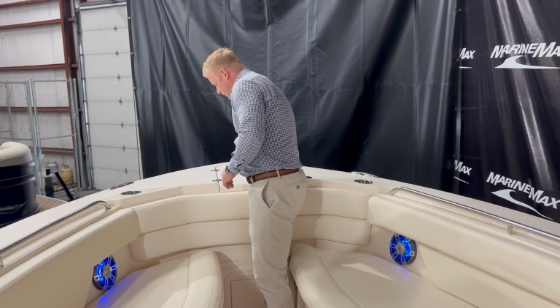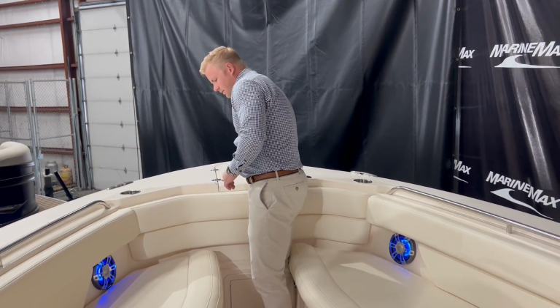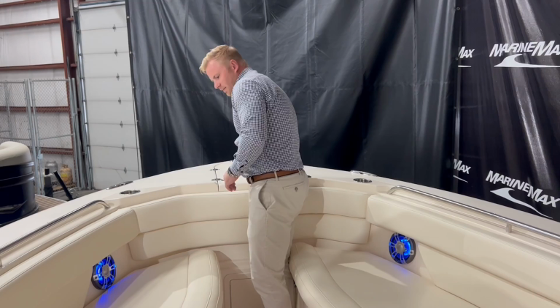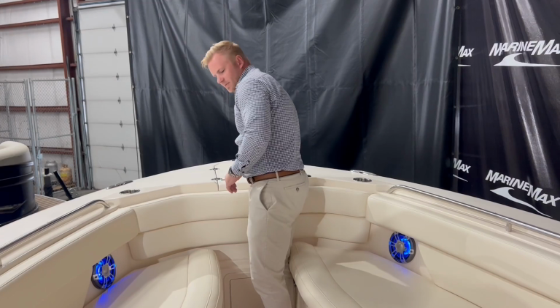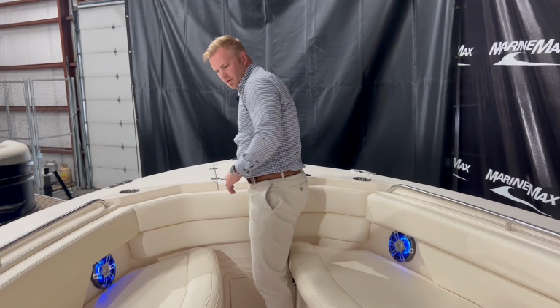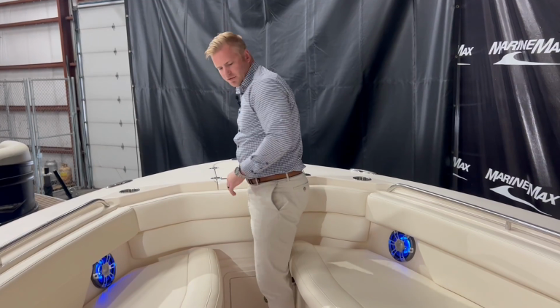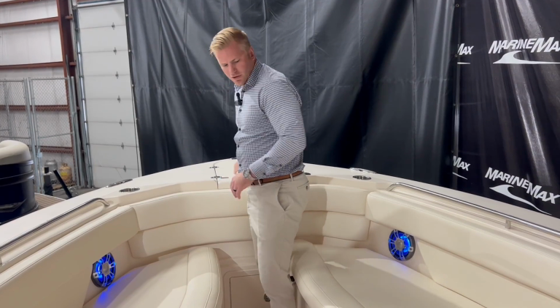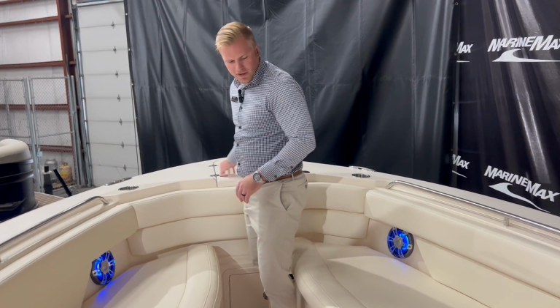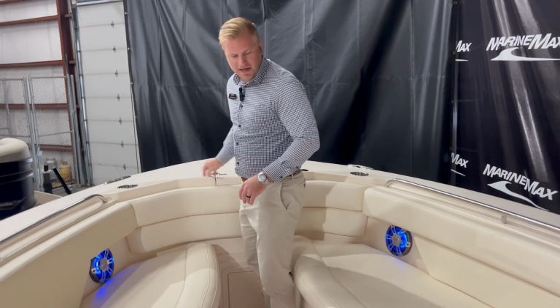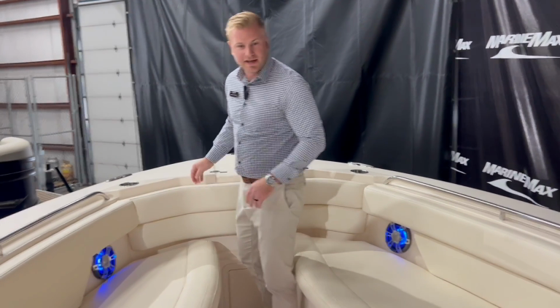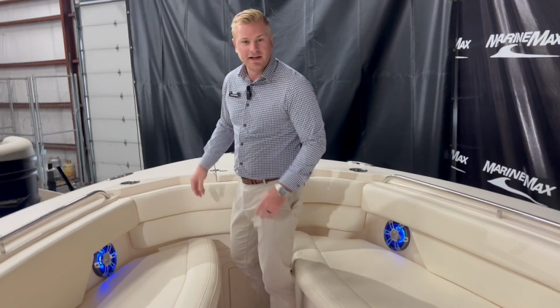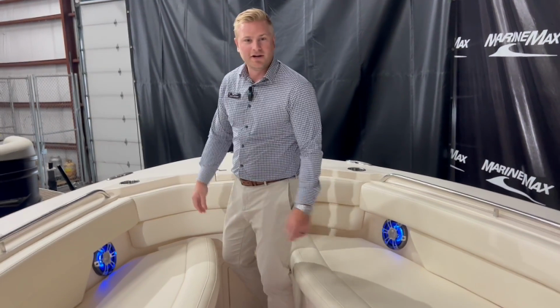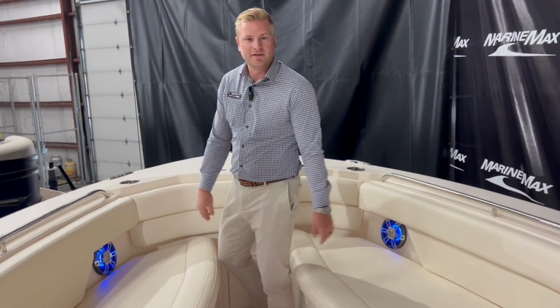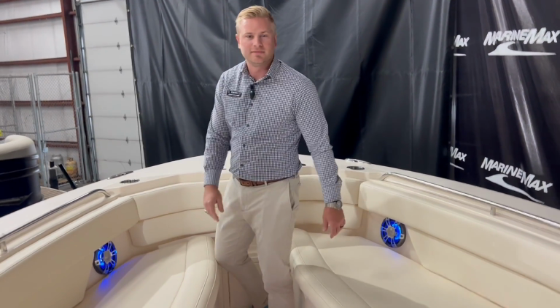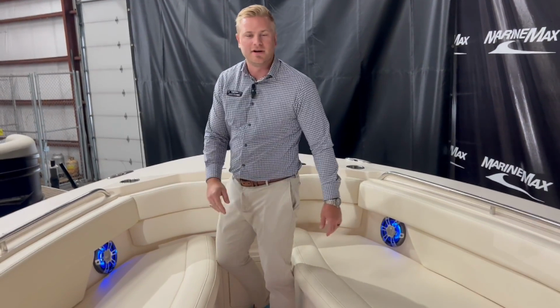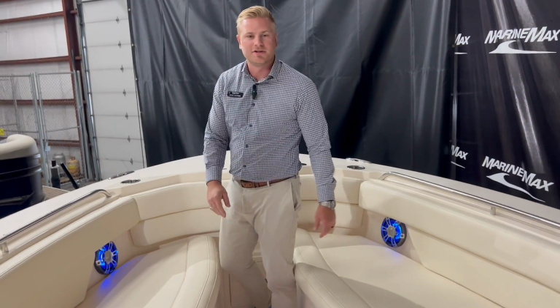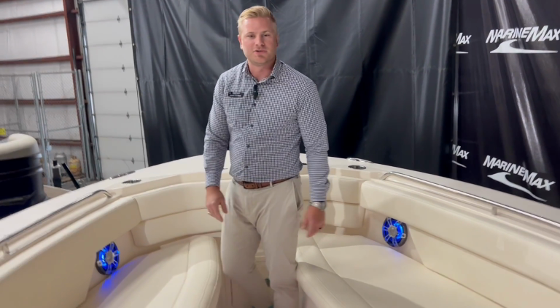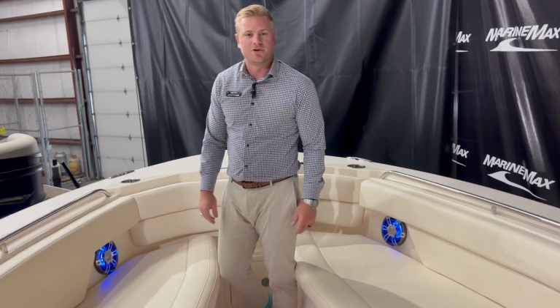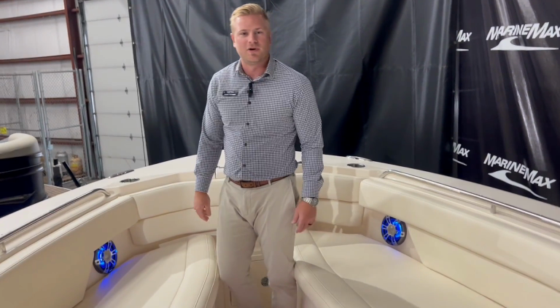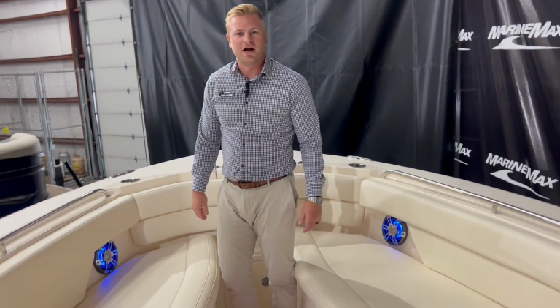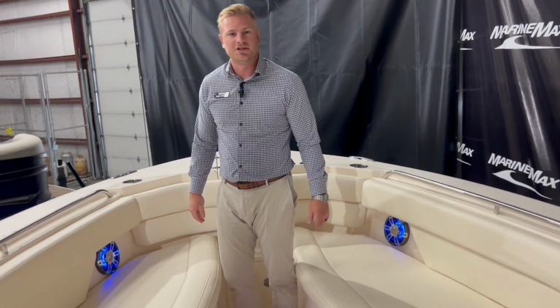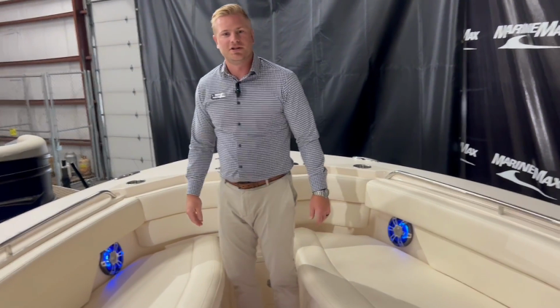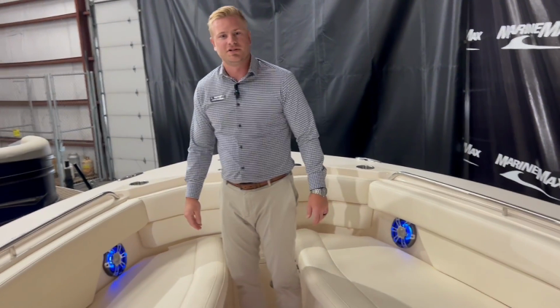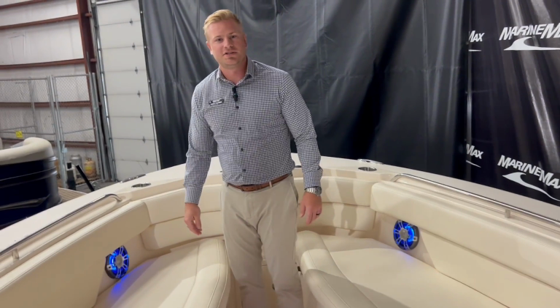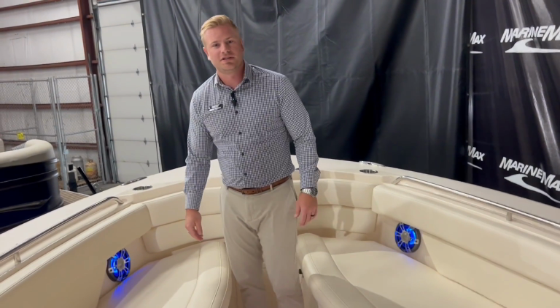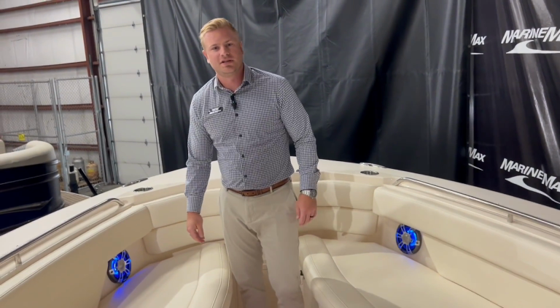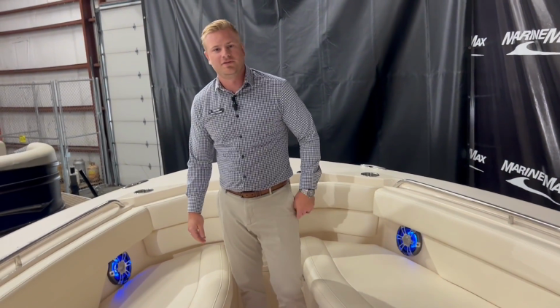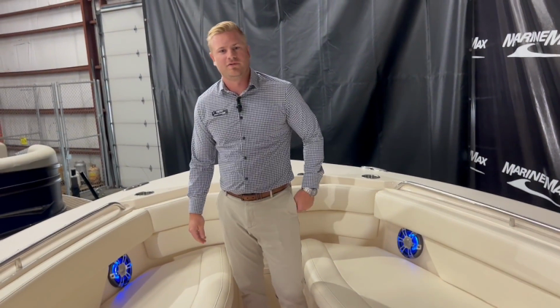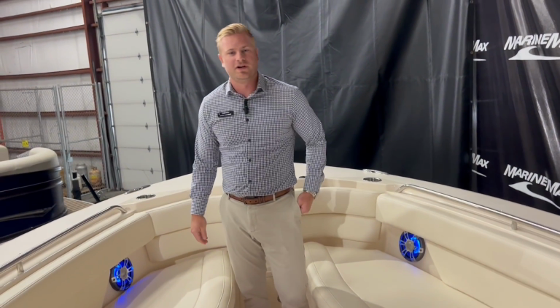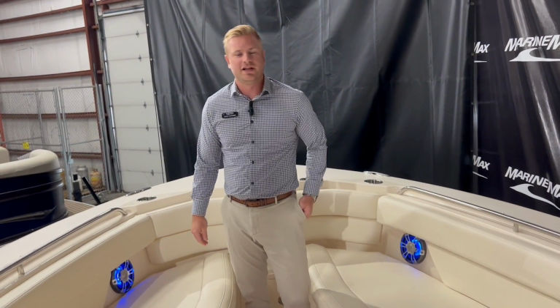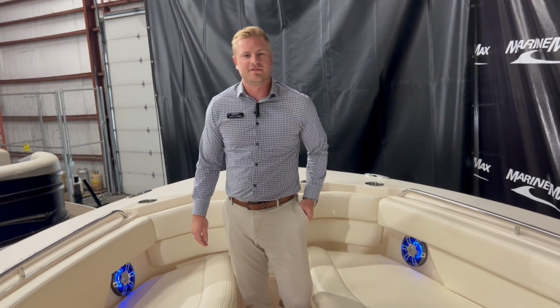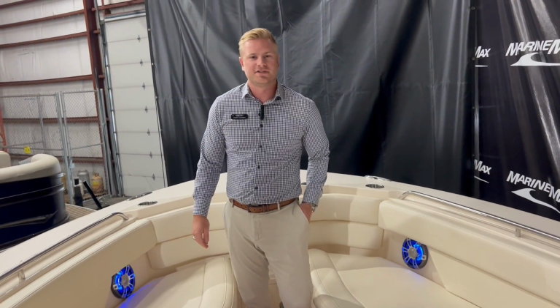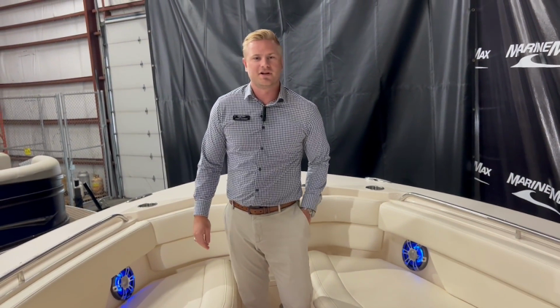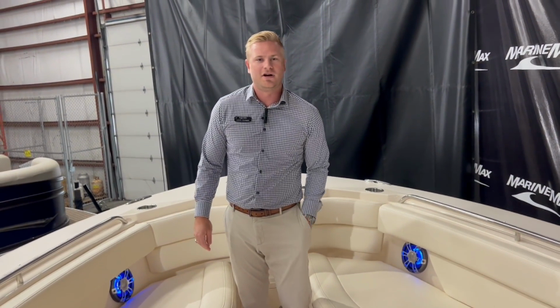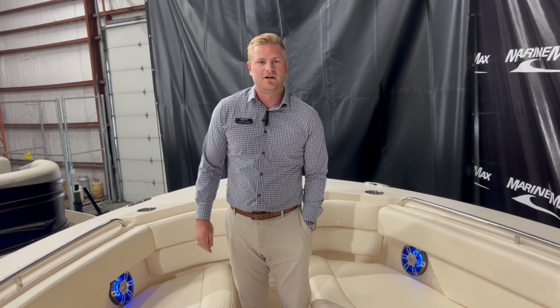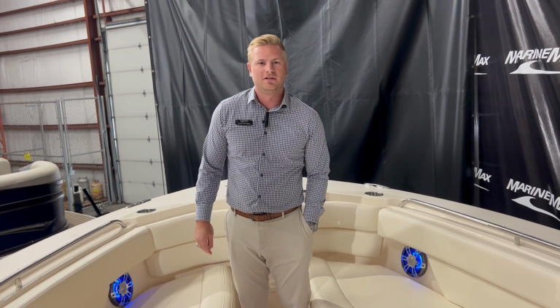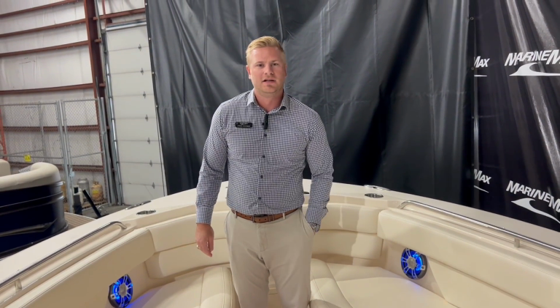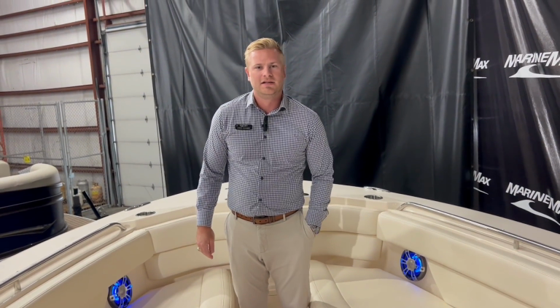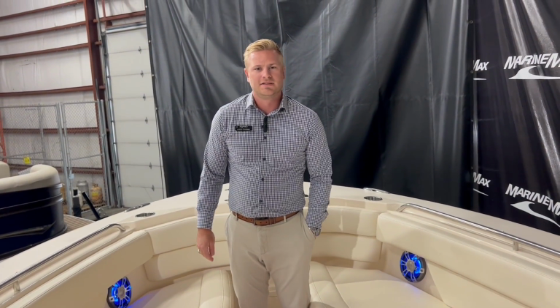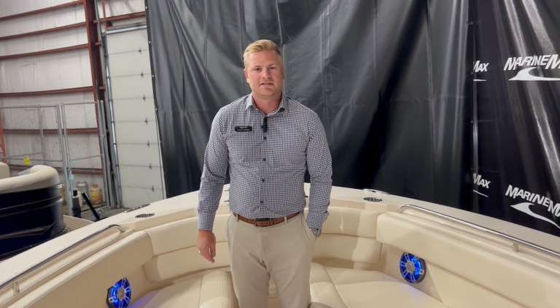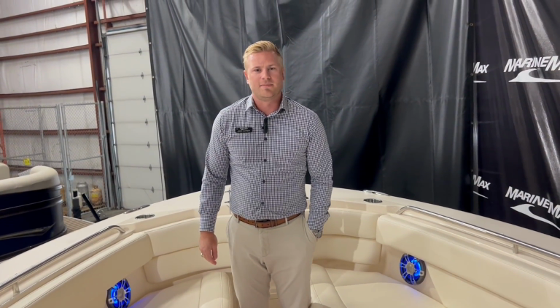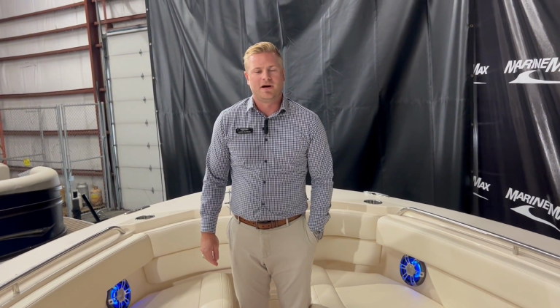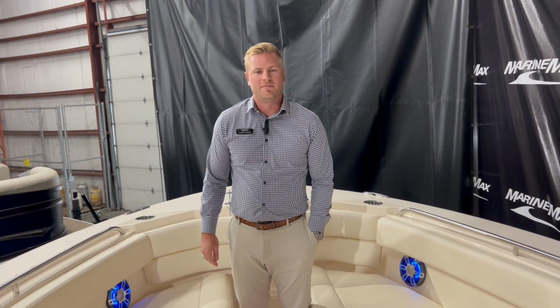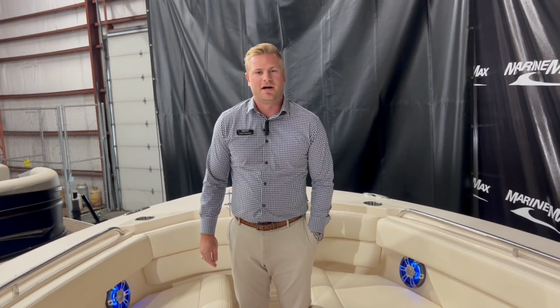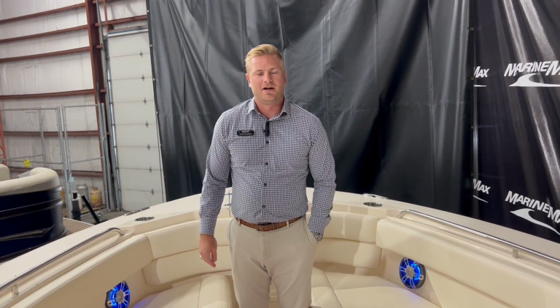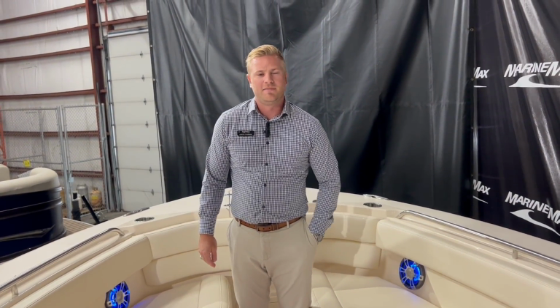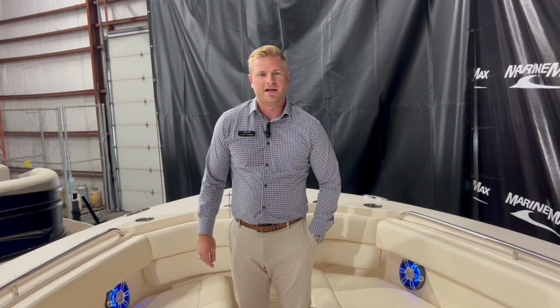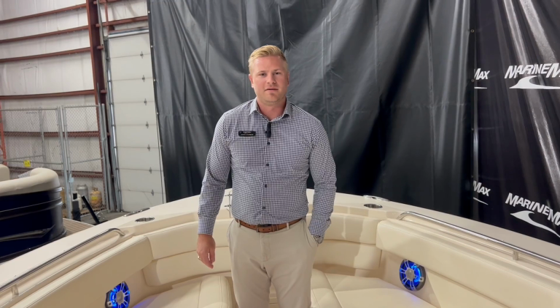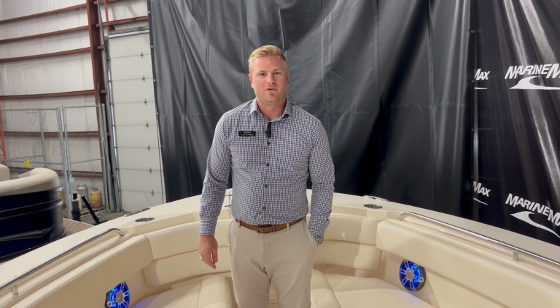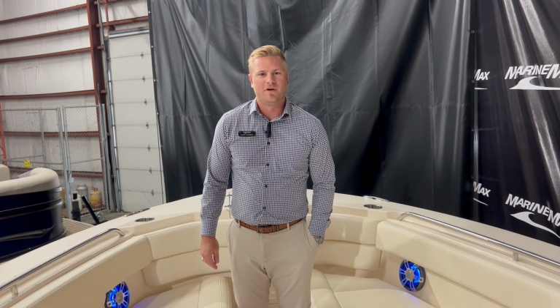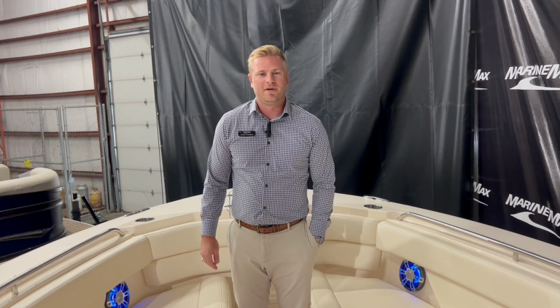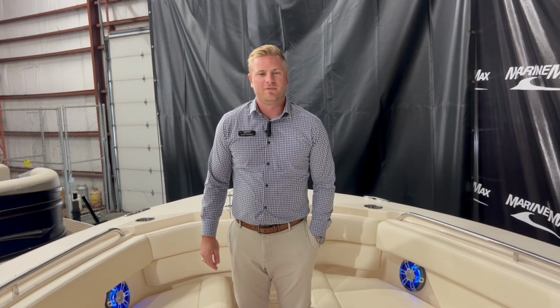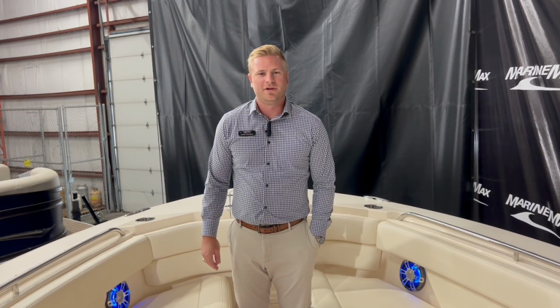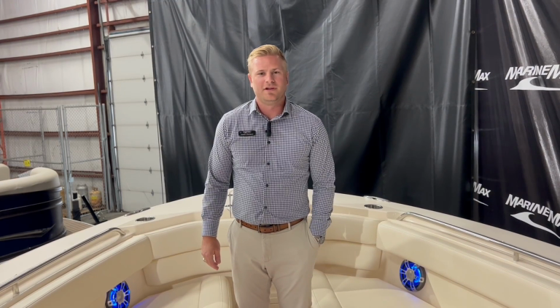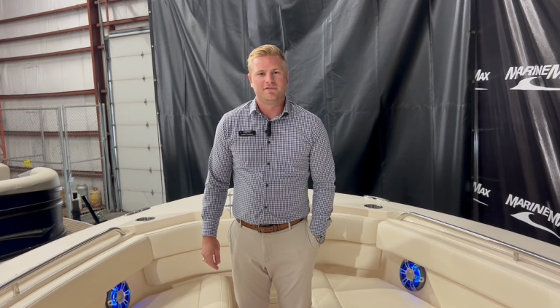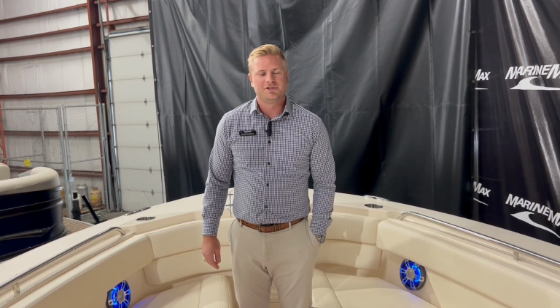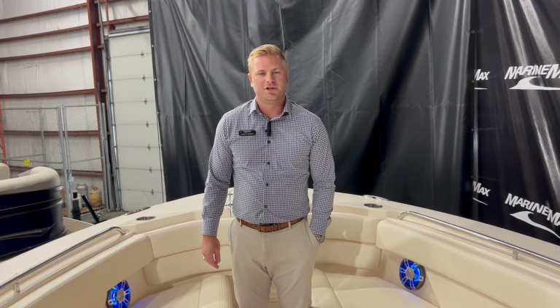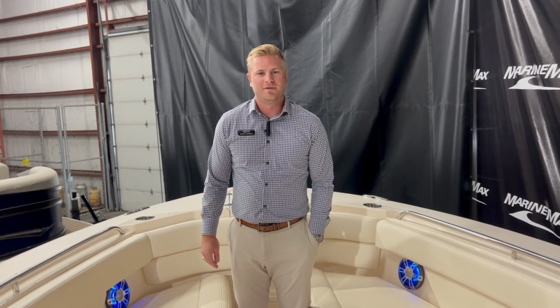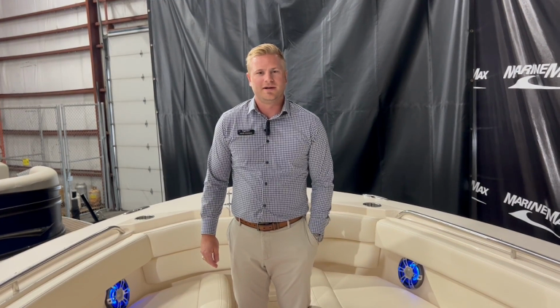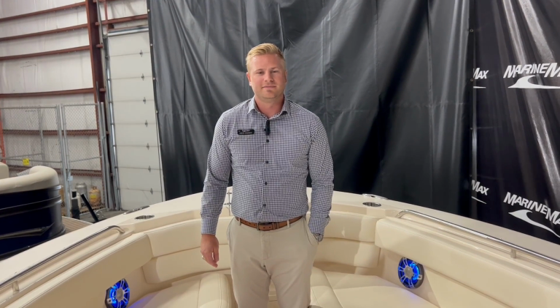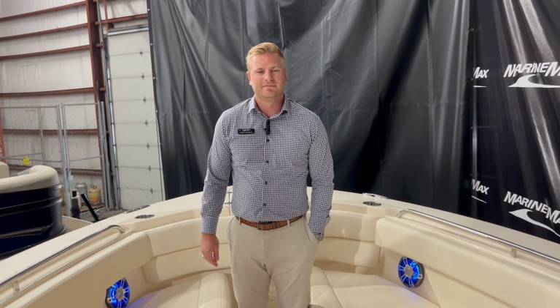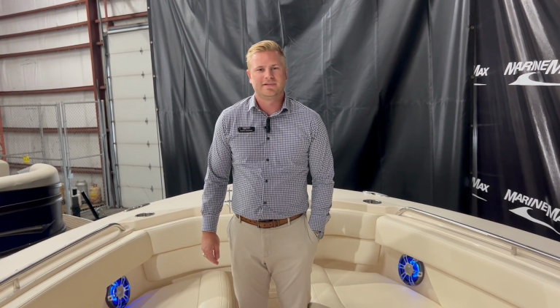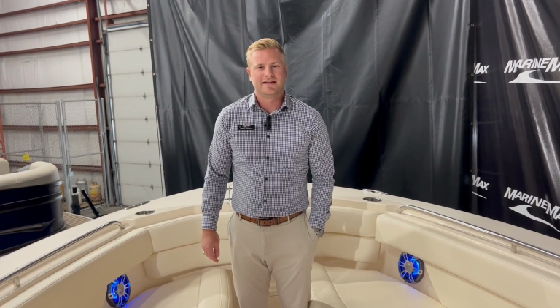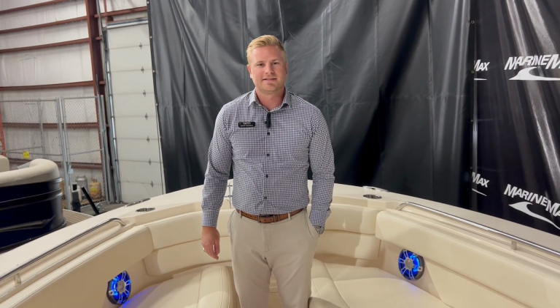This boat is located here at our store in Rogers. Feel free to give us a call, stop on by, or make an appointment — we'd love to show you around. Thanks!